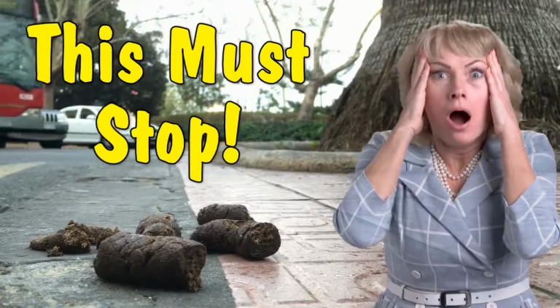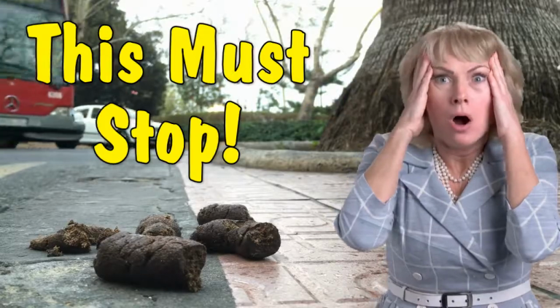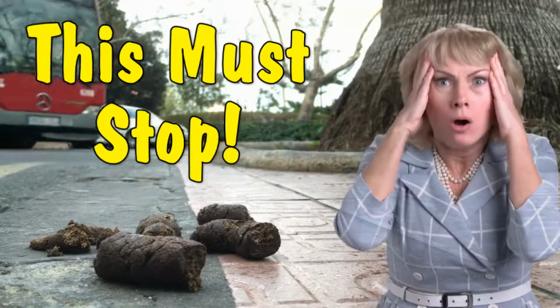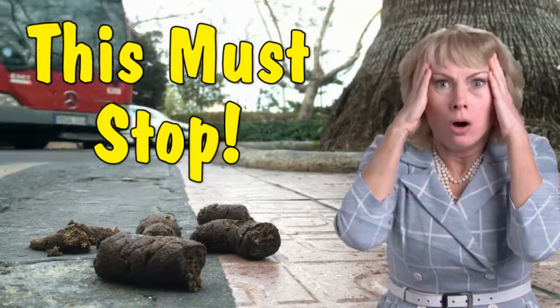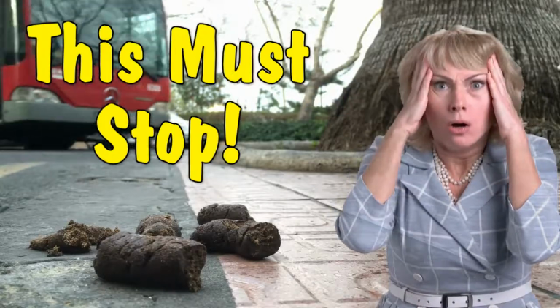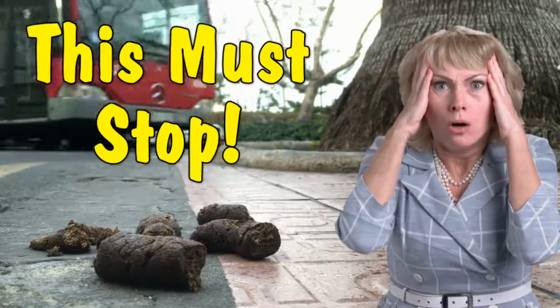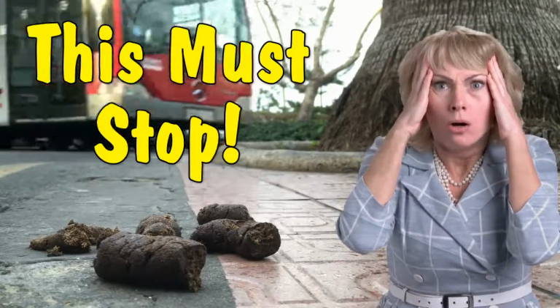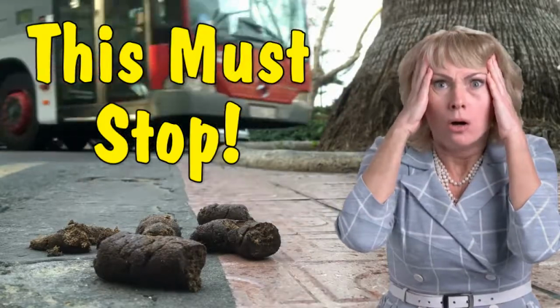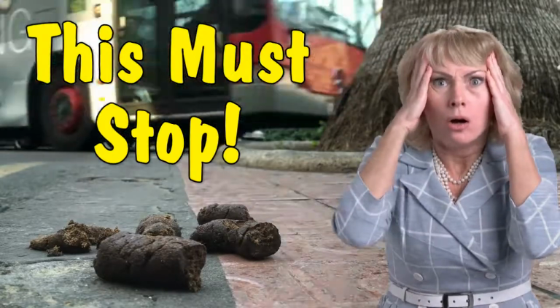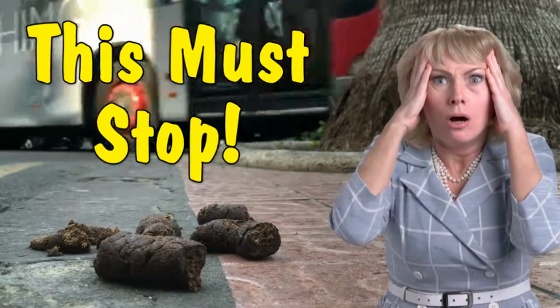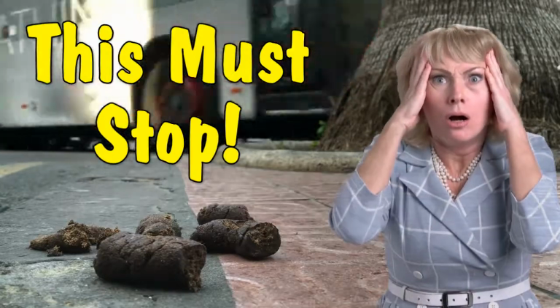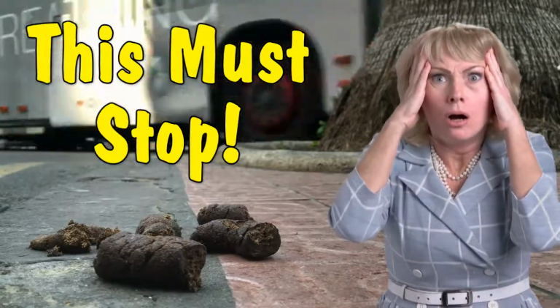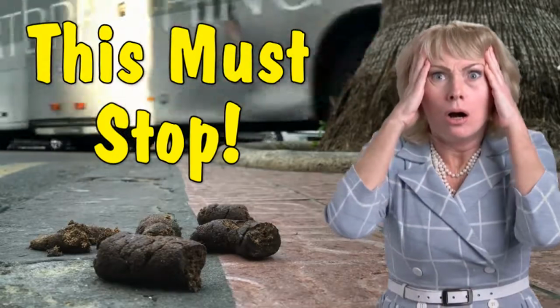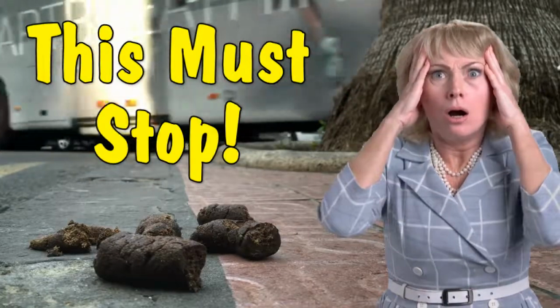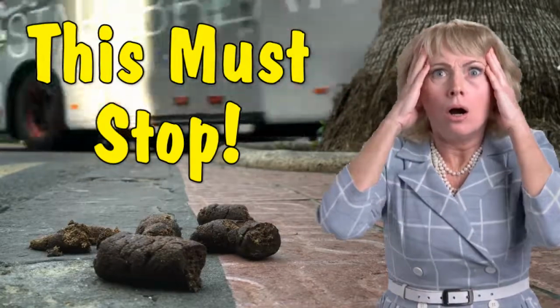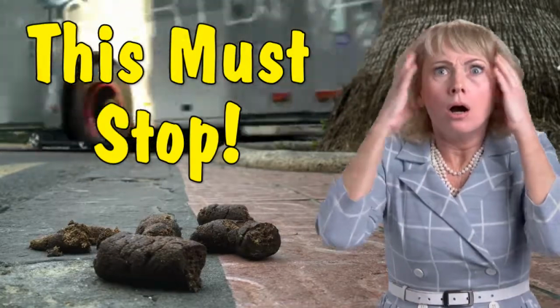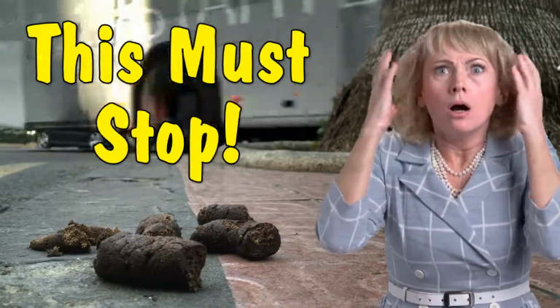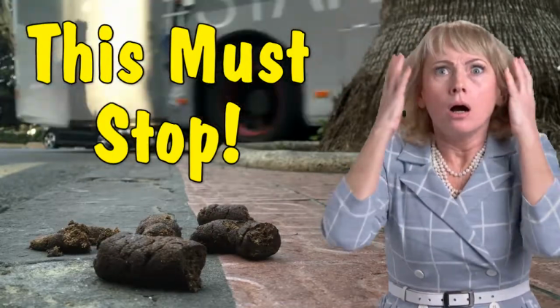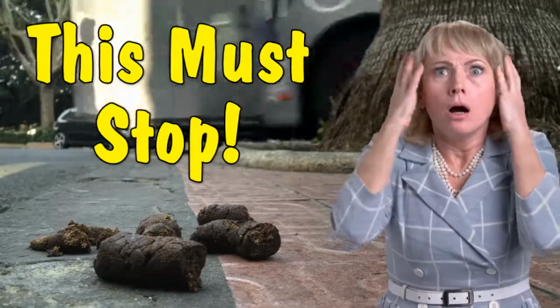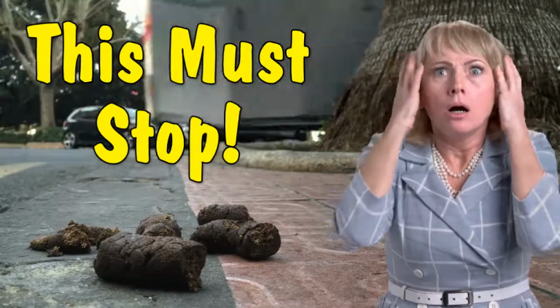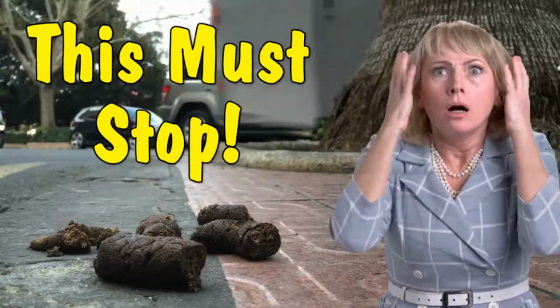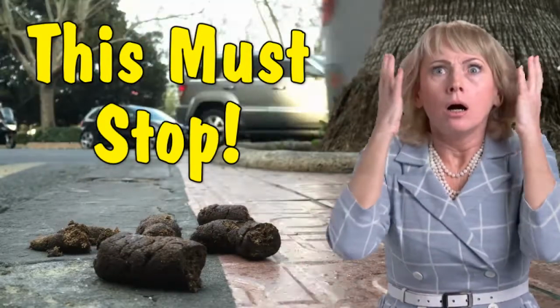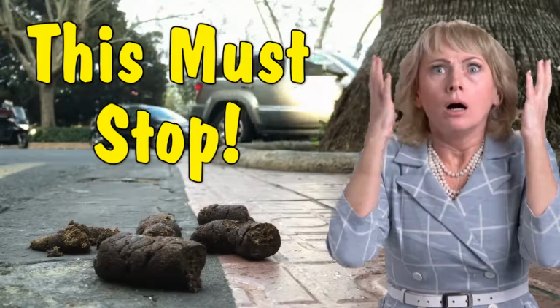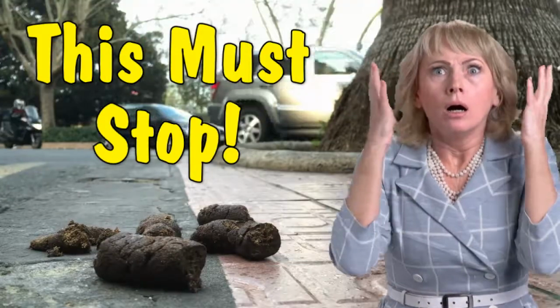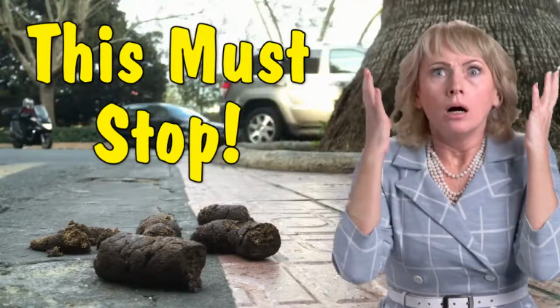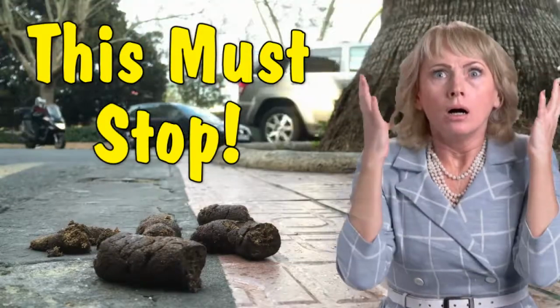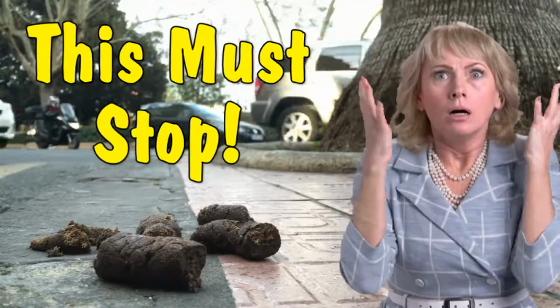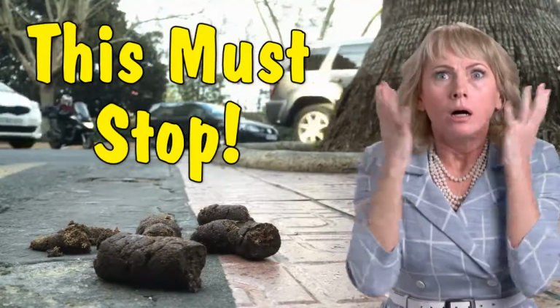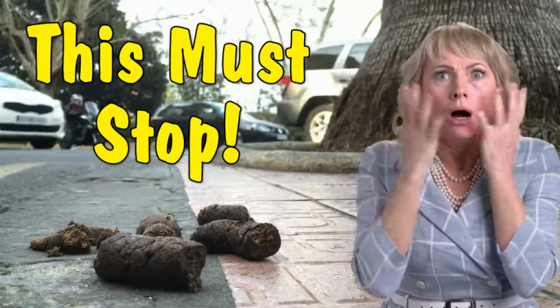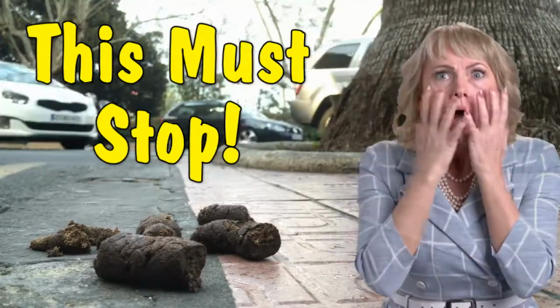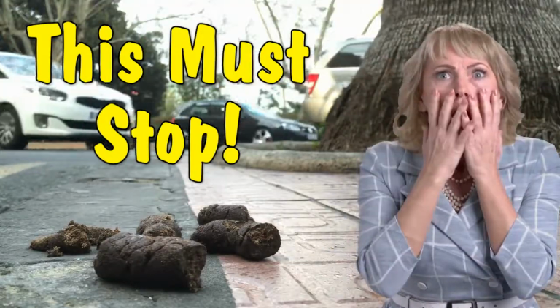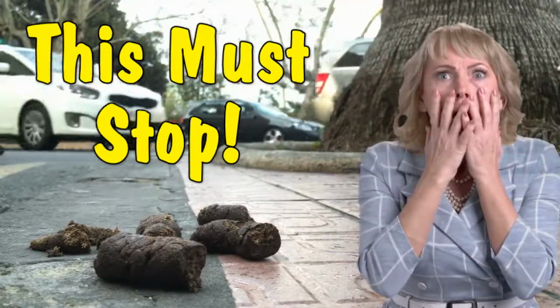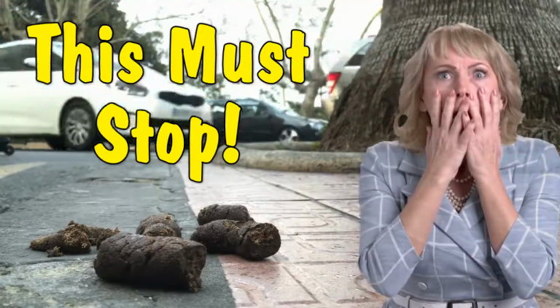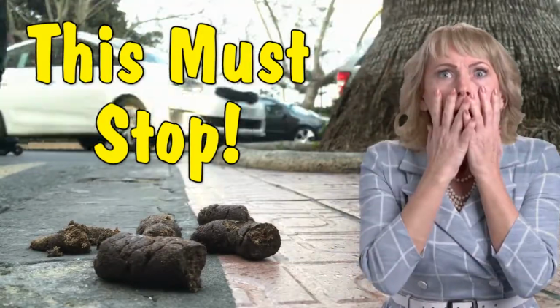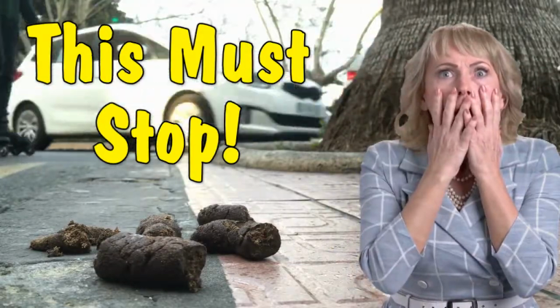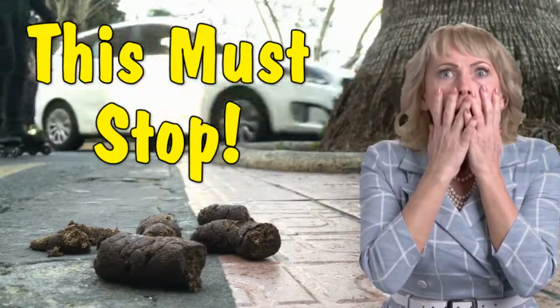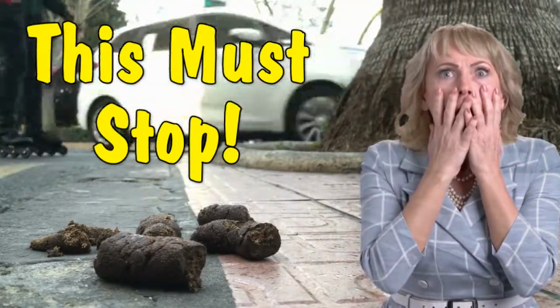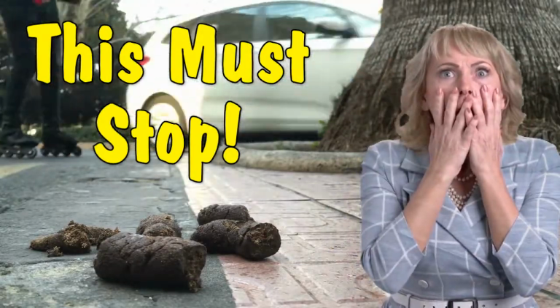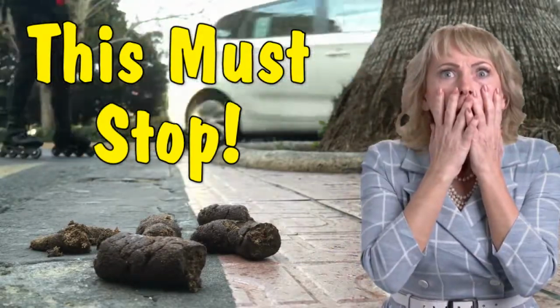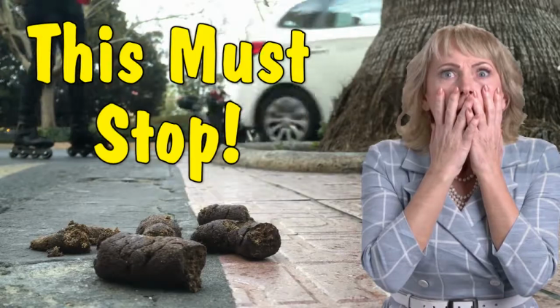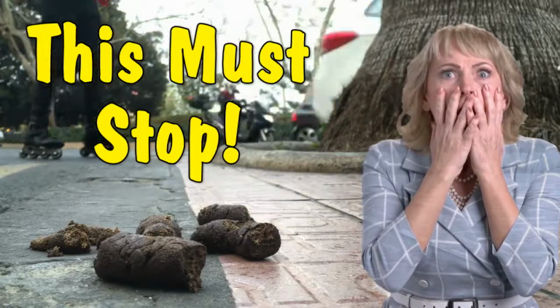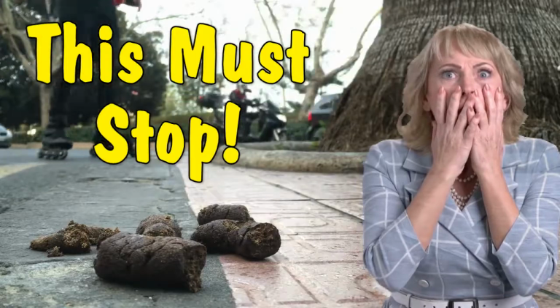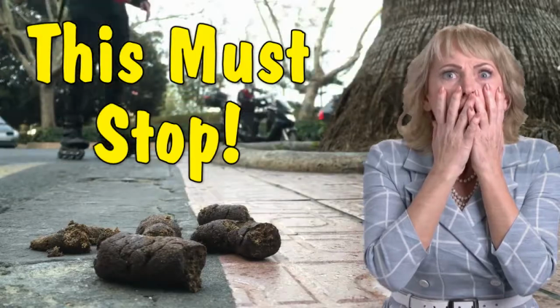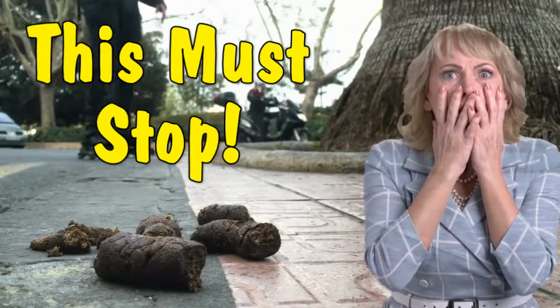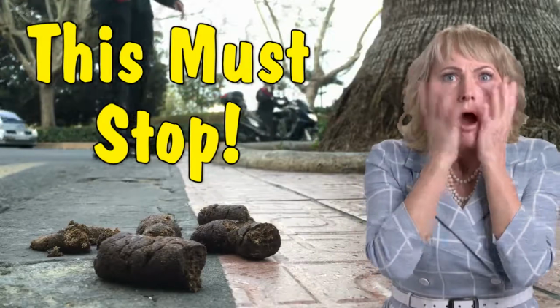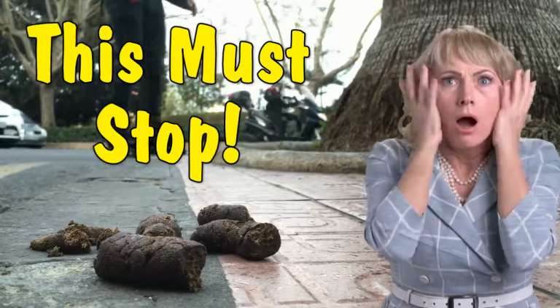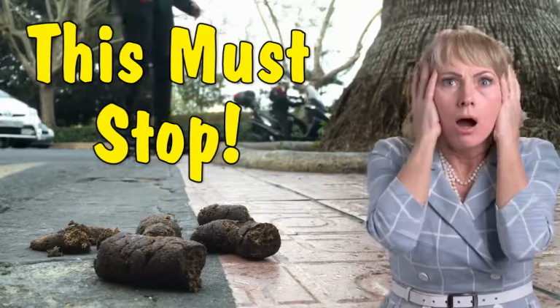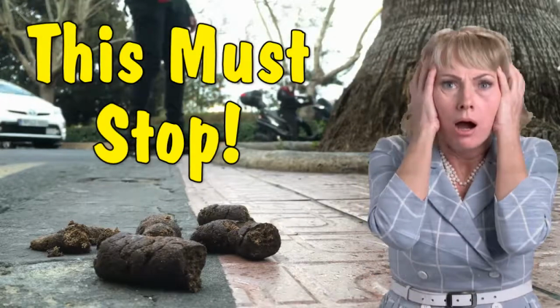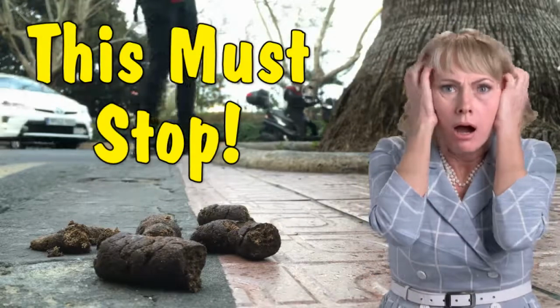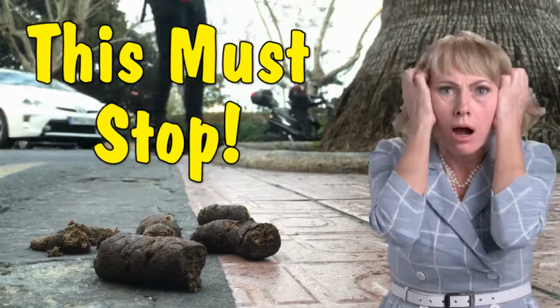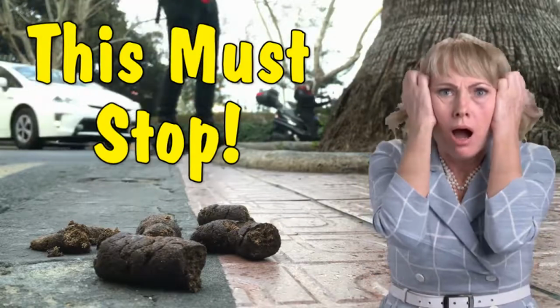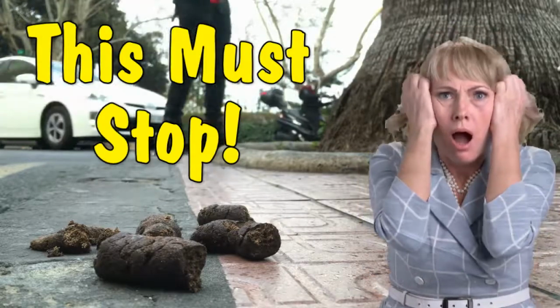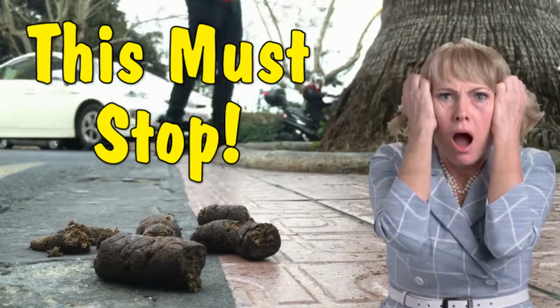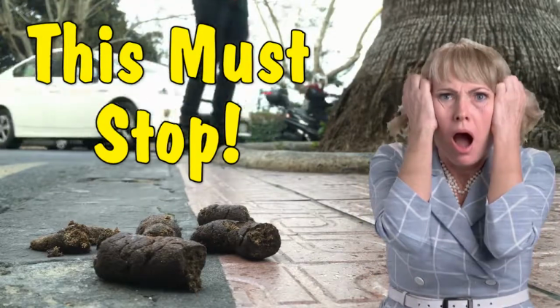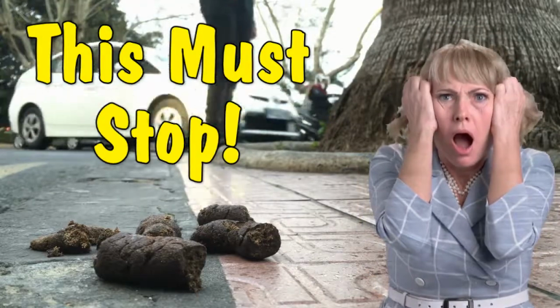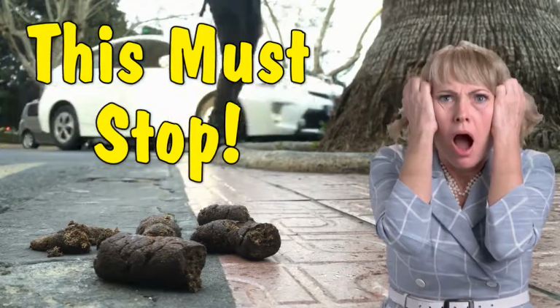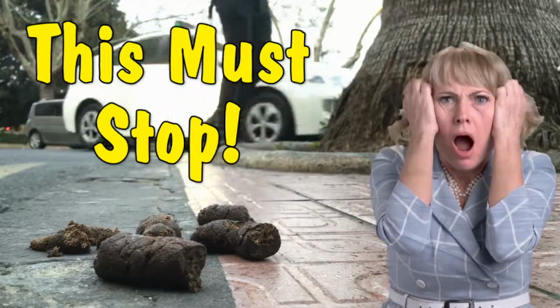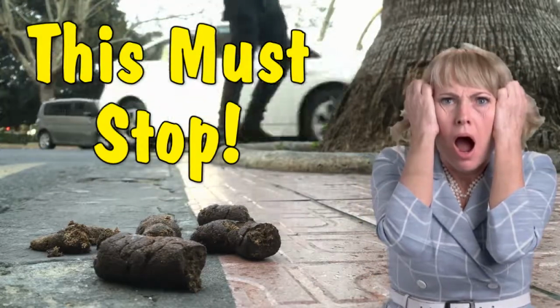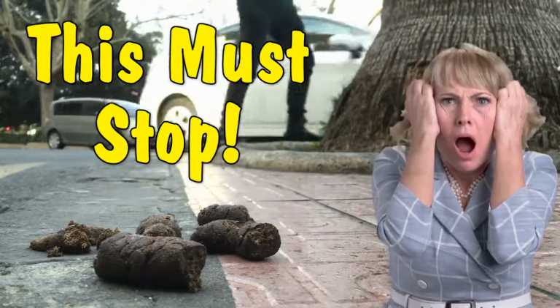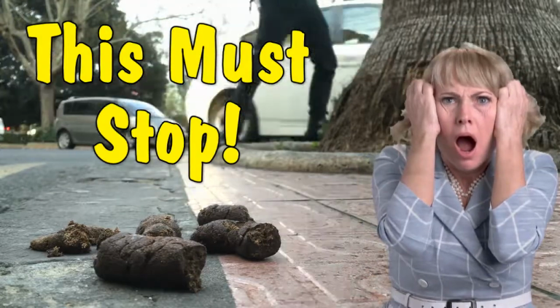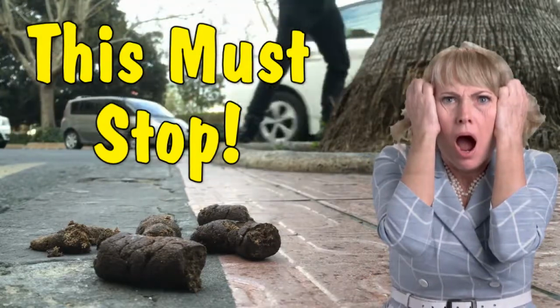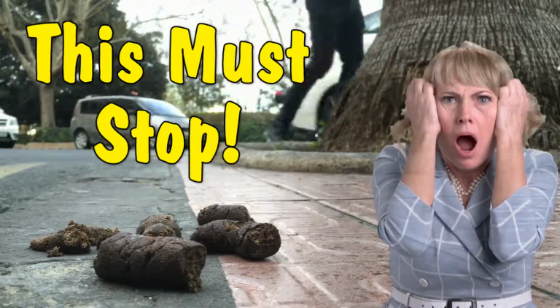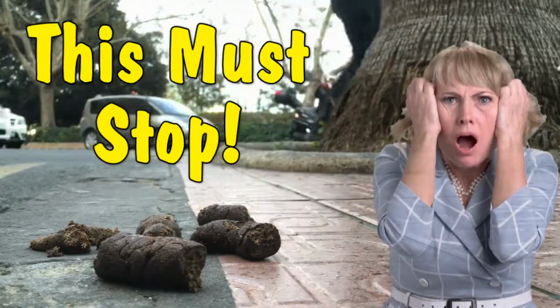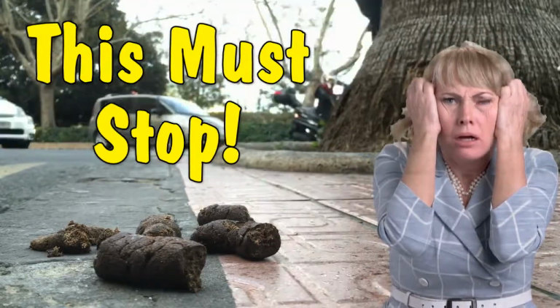This cannot continue in our parks and streets. There is a dog bag out there that is larger and deeper and easy to use.